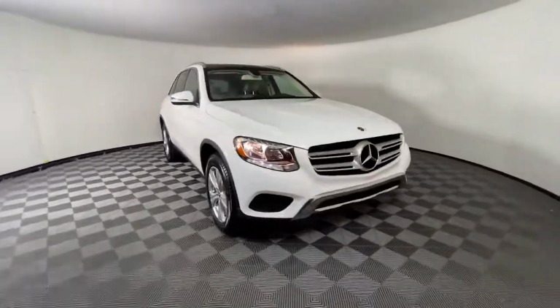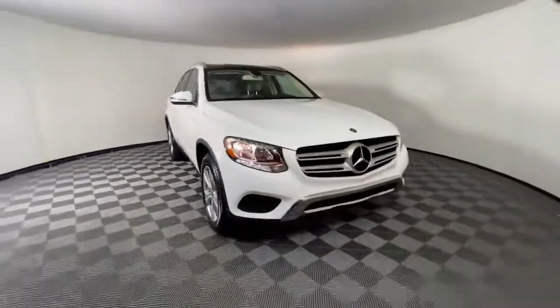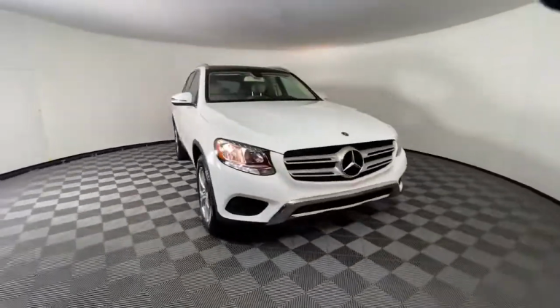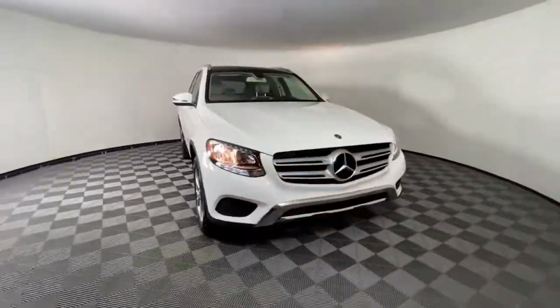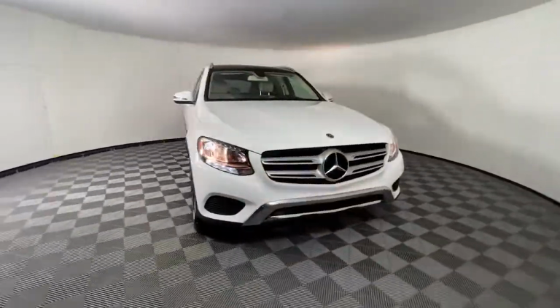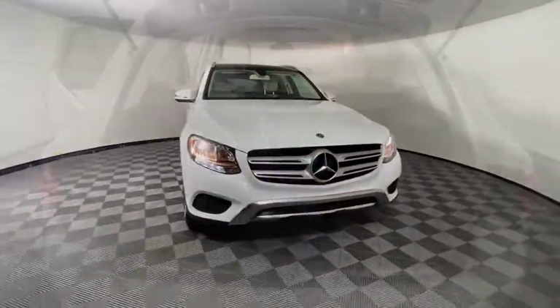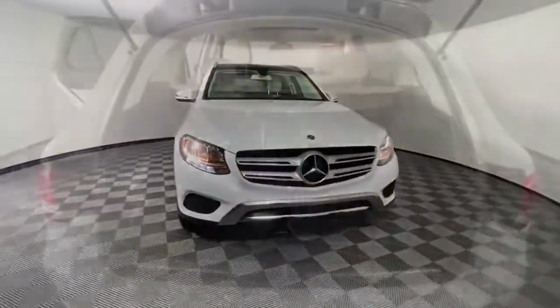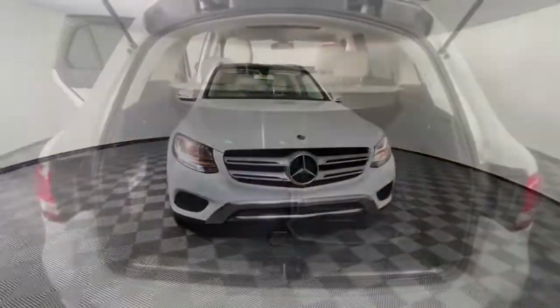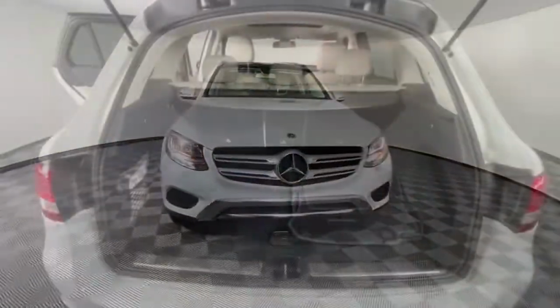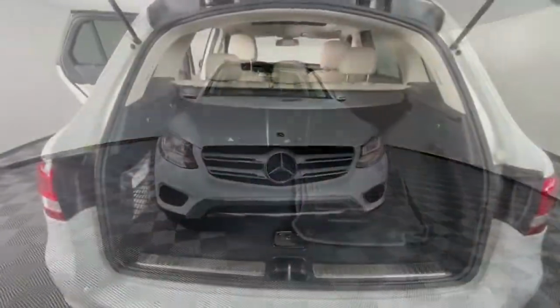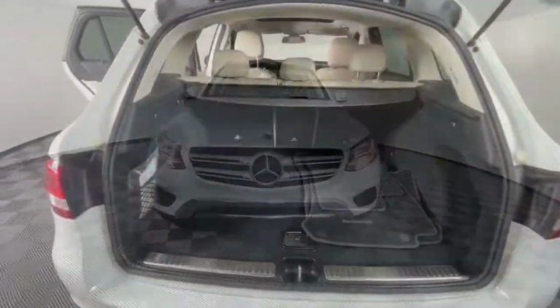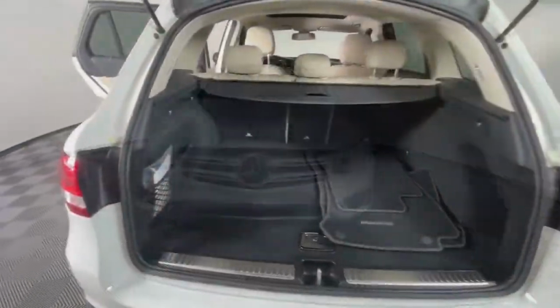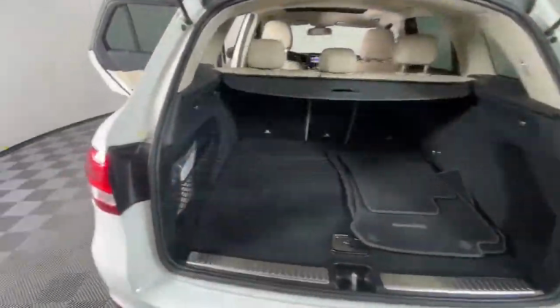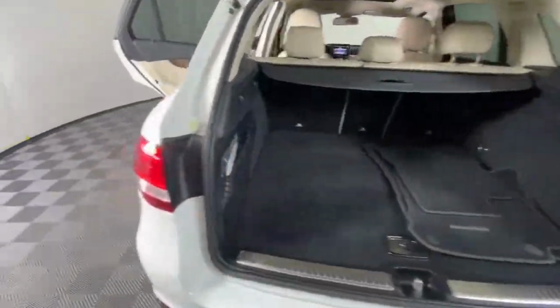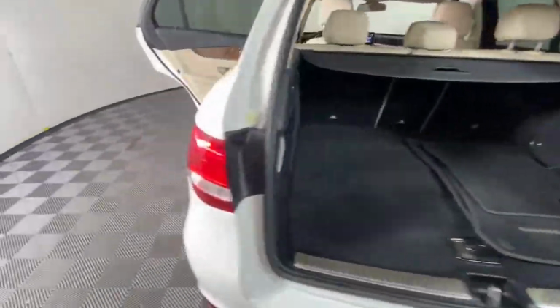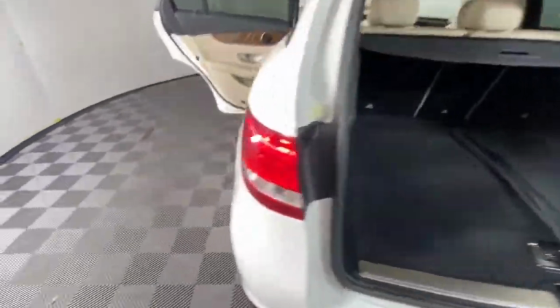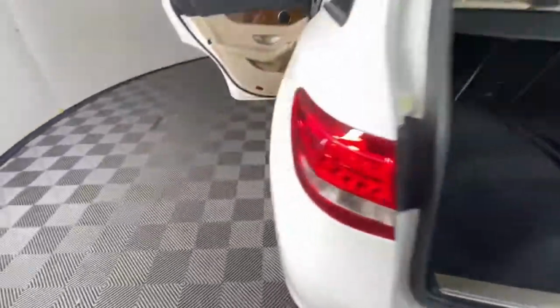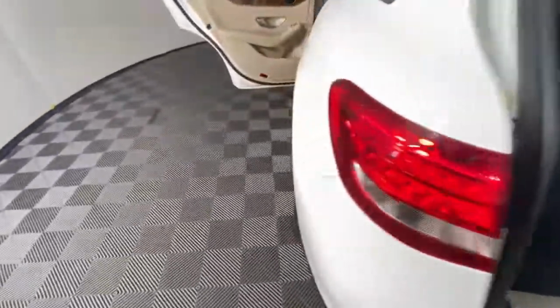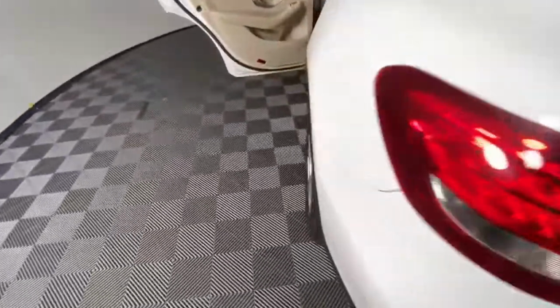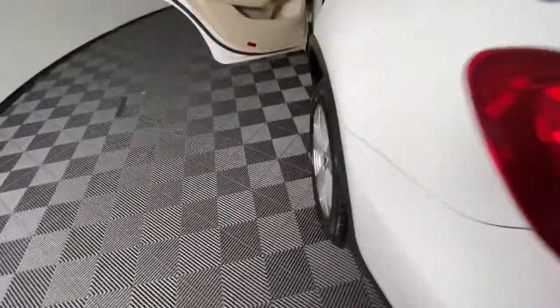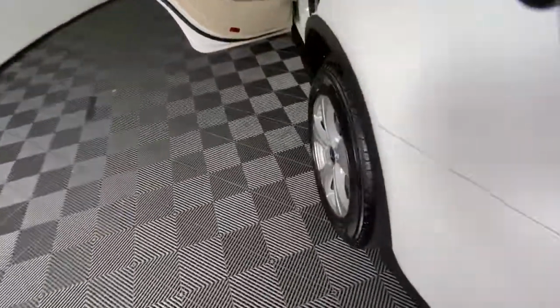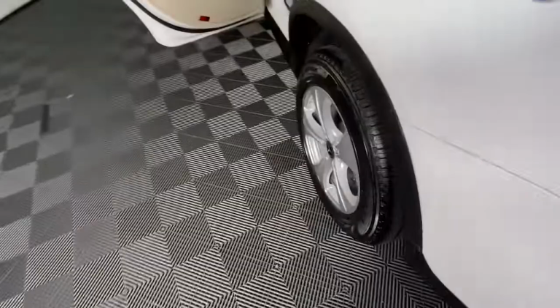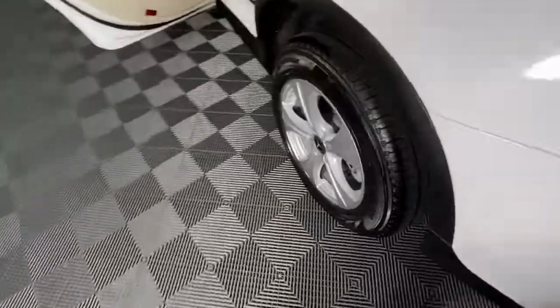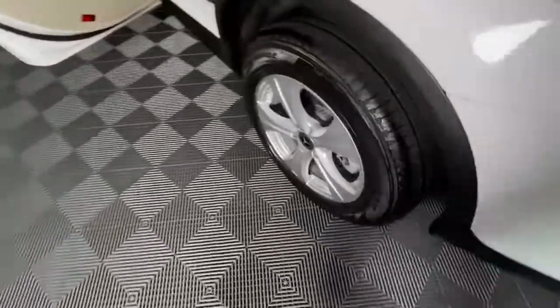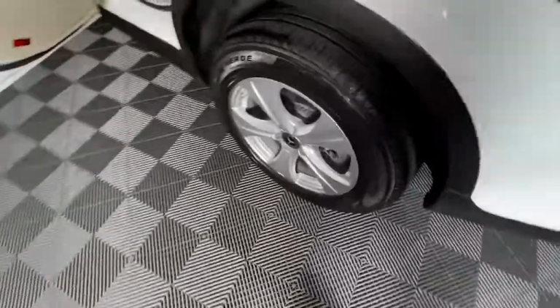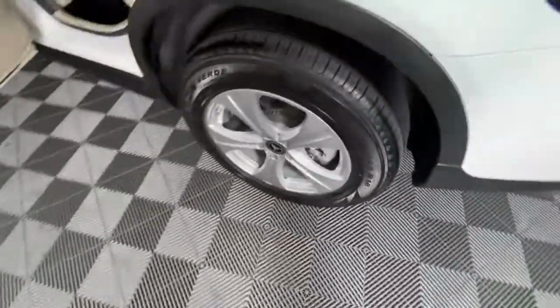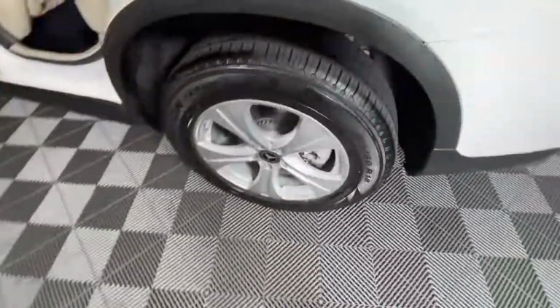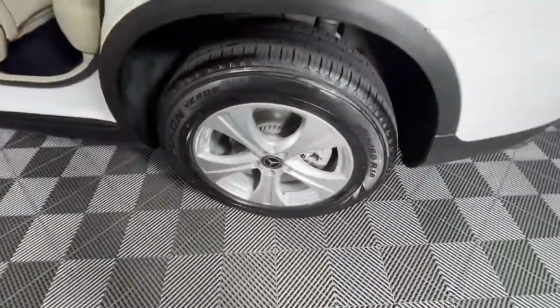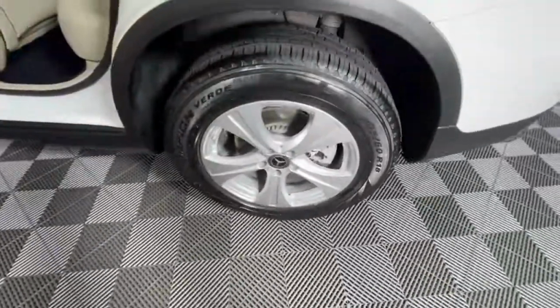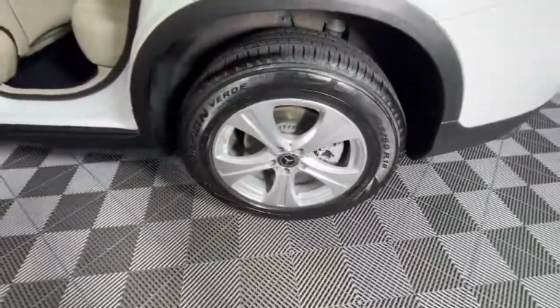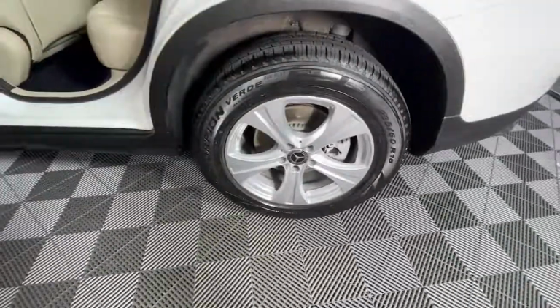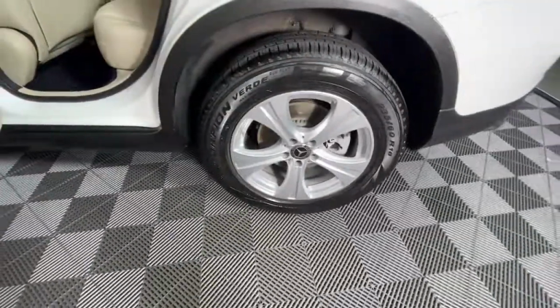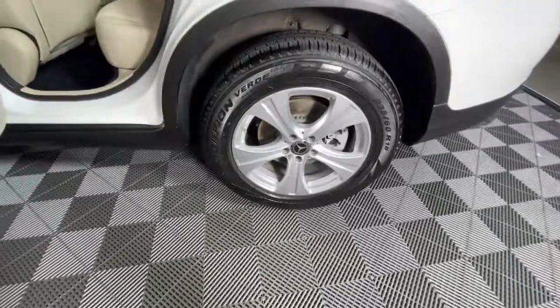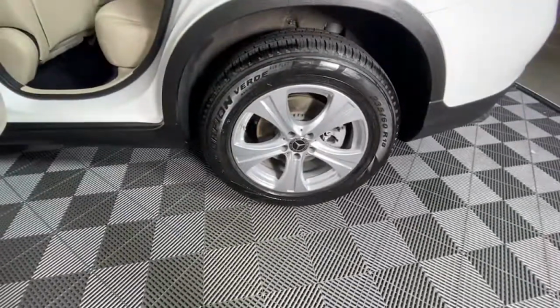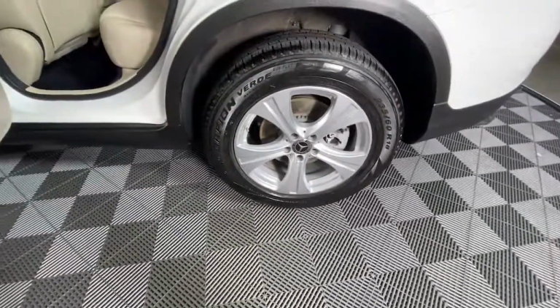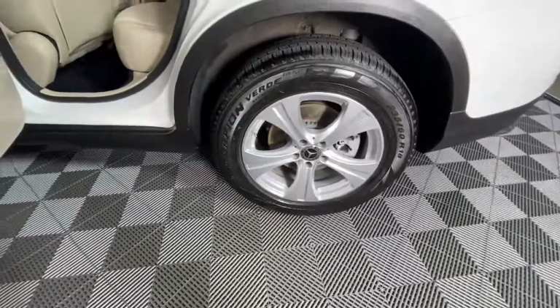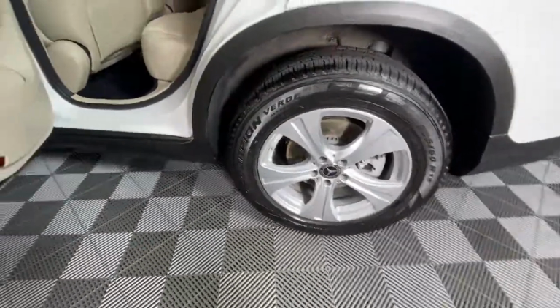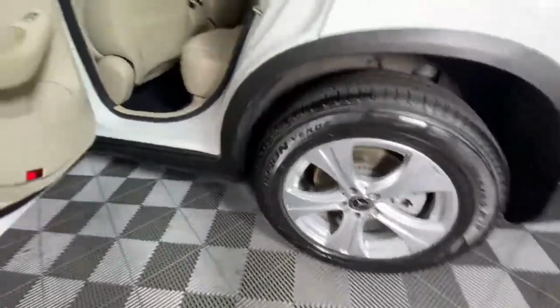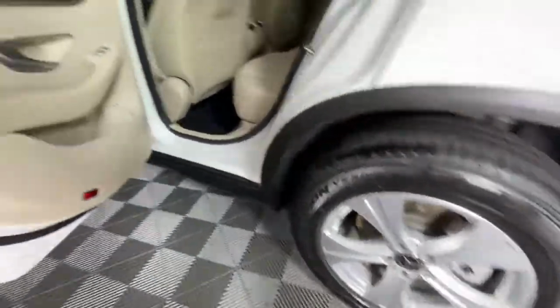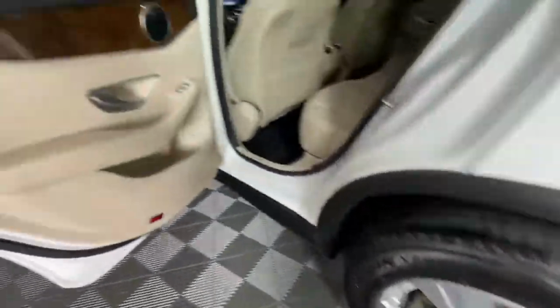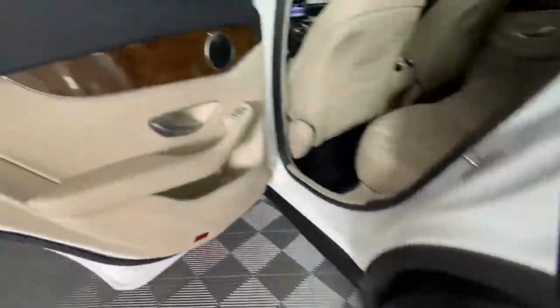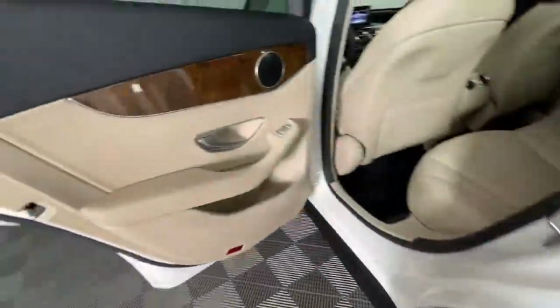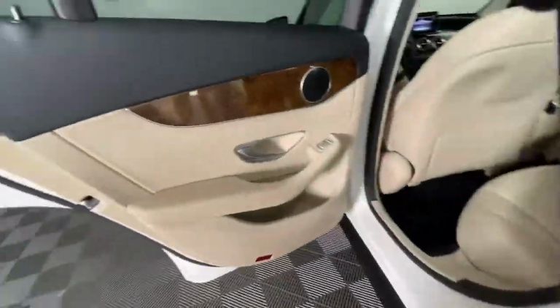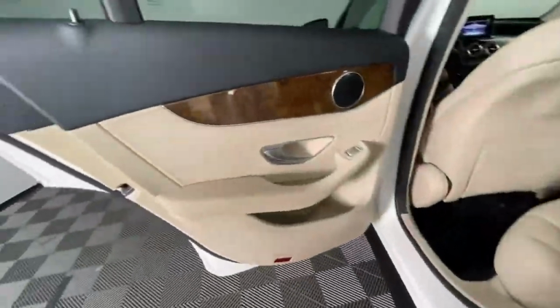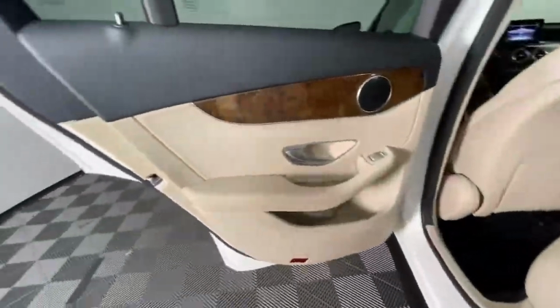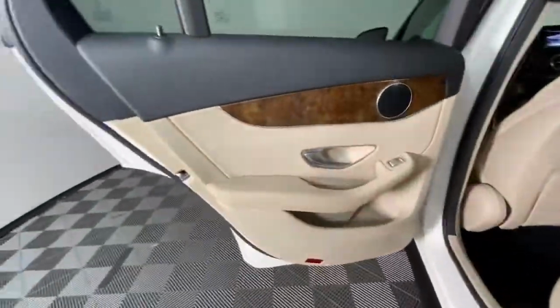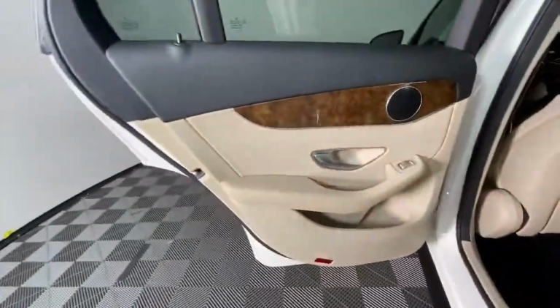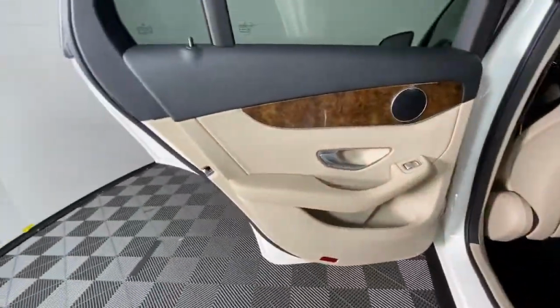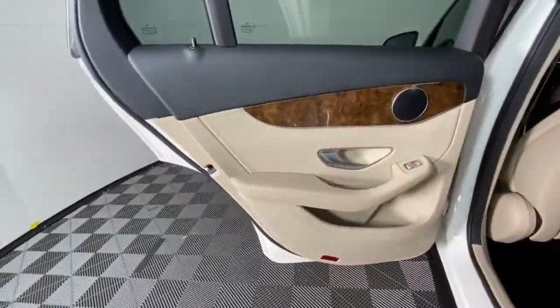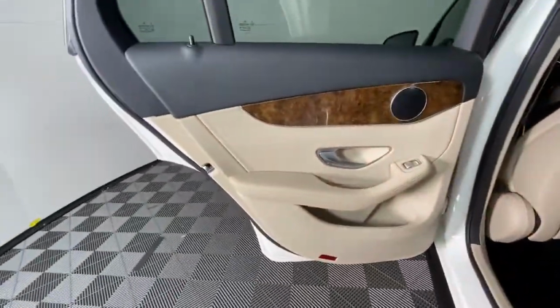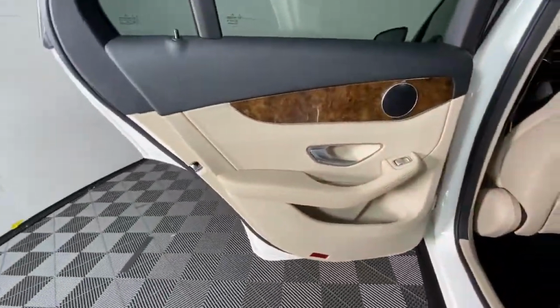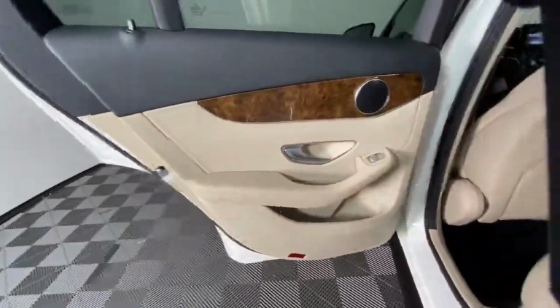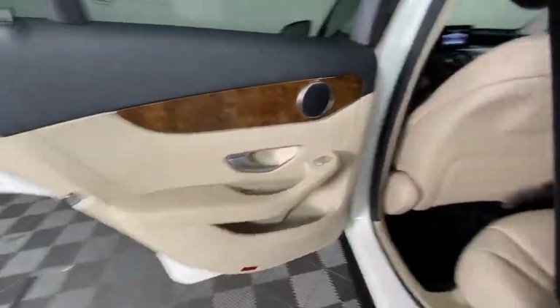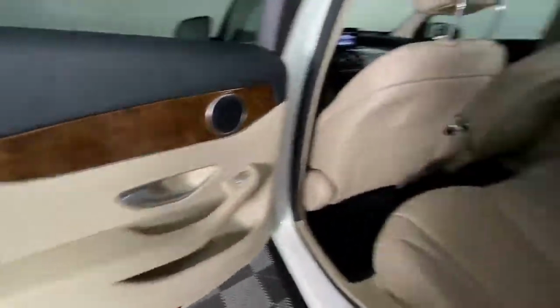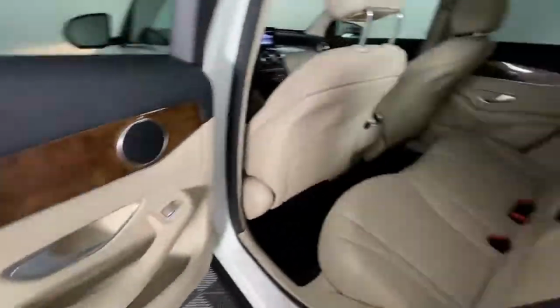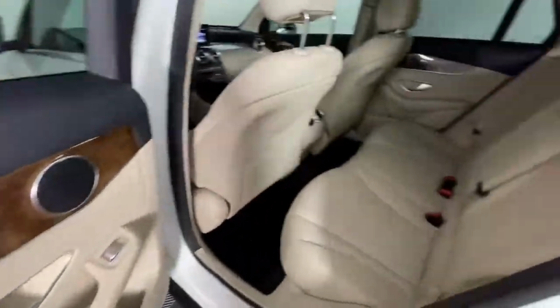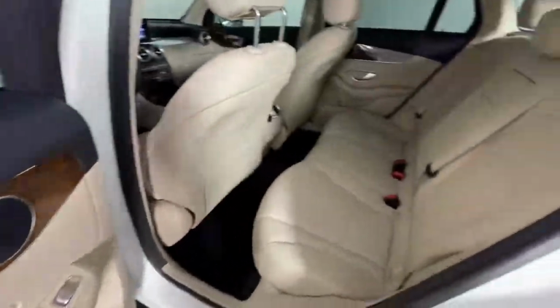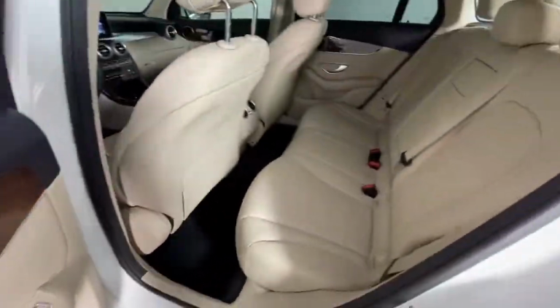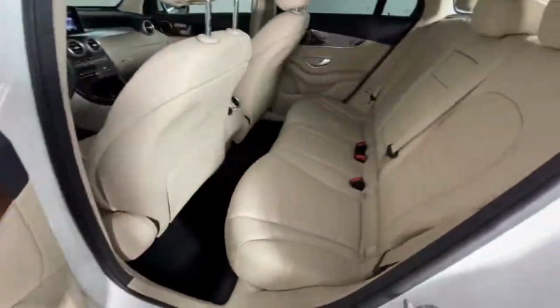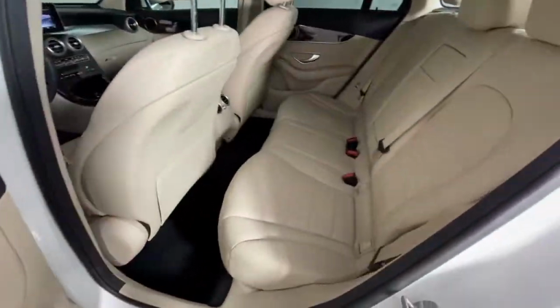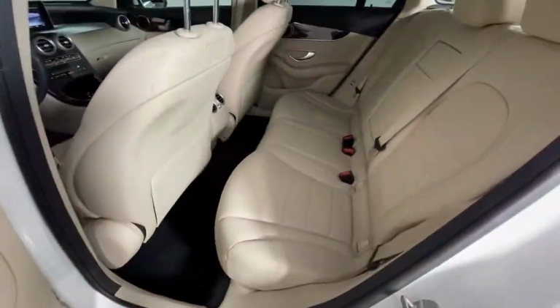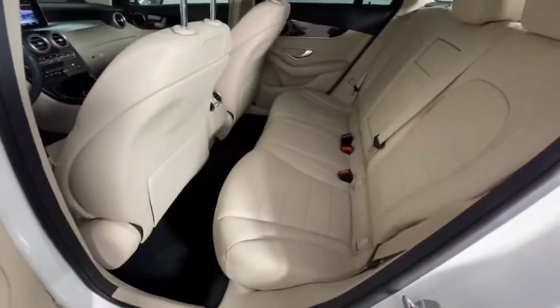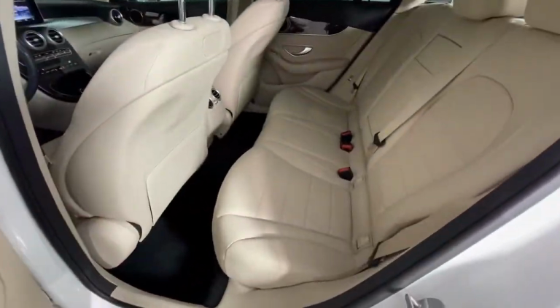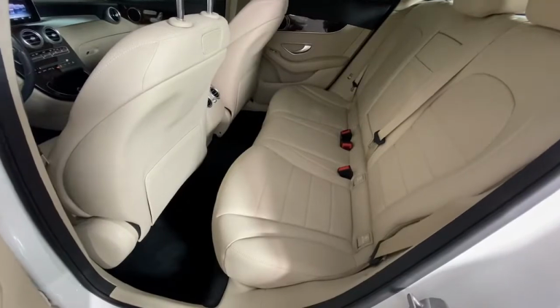SUV capability, chiseled looks, and the latest tech blend with exquisite refinement and superb engineering to bring you a superlative automobile.